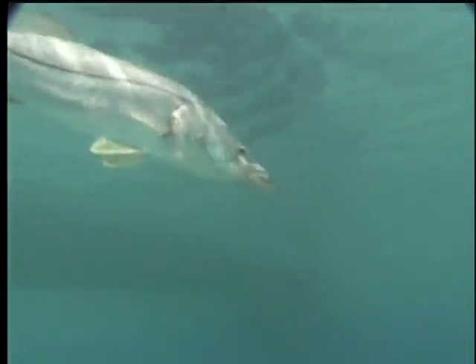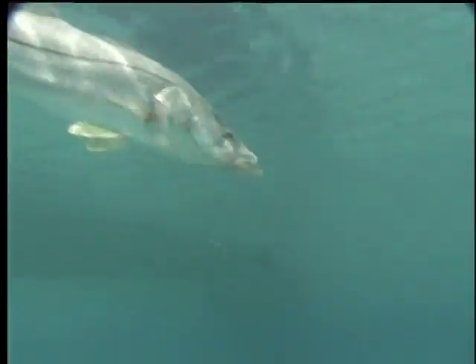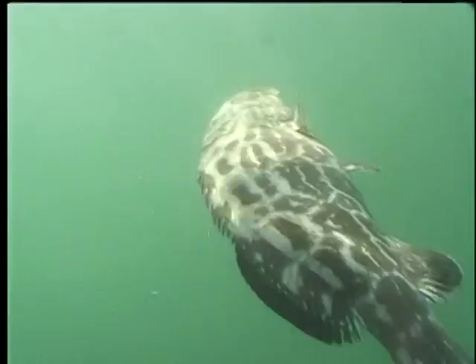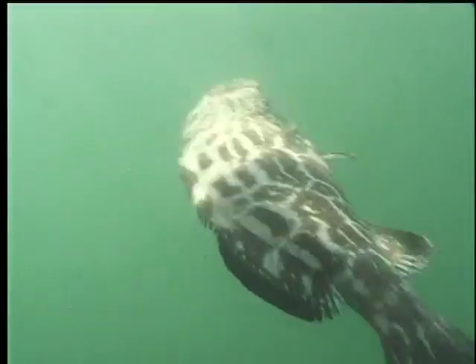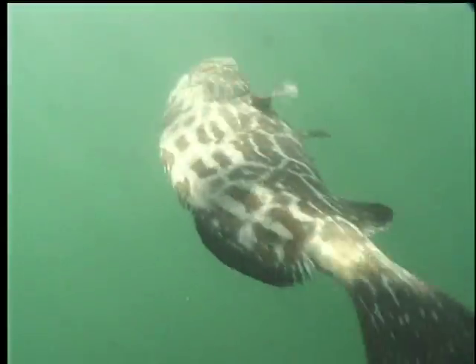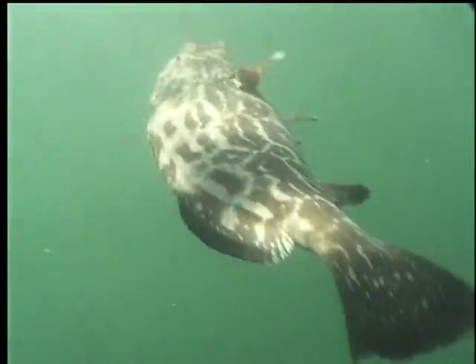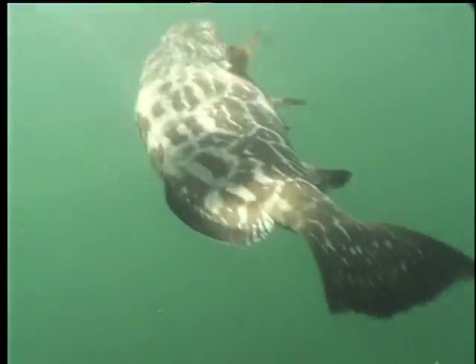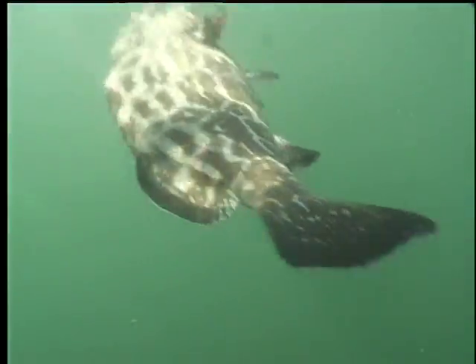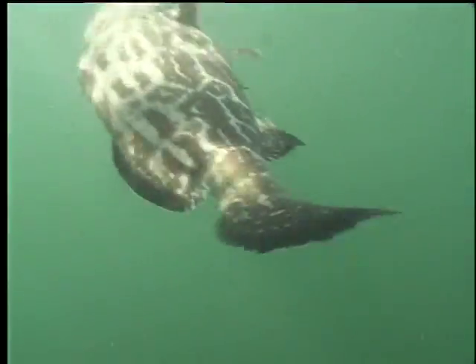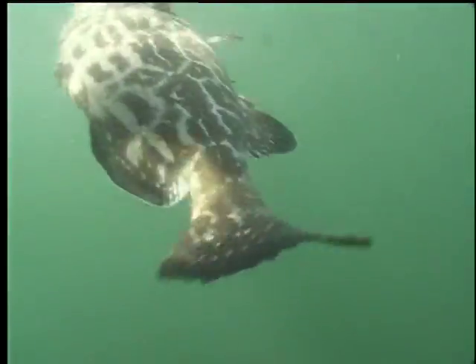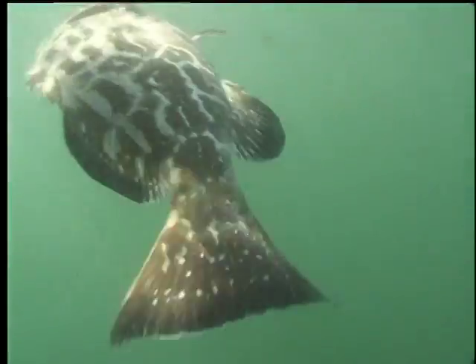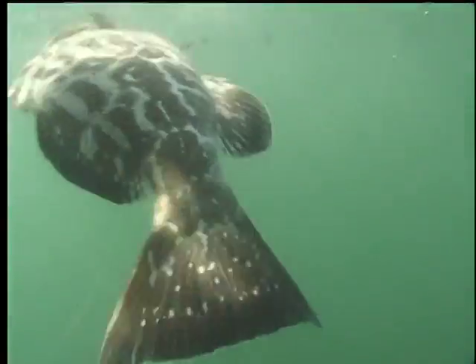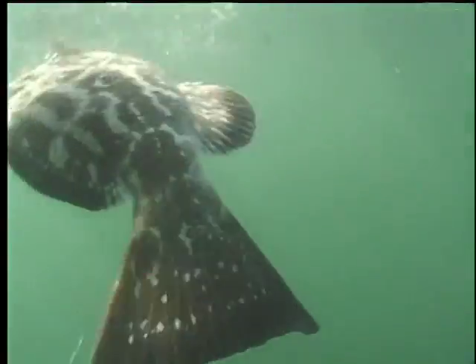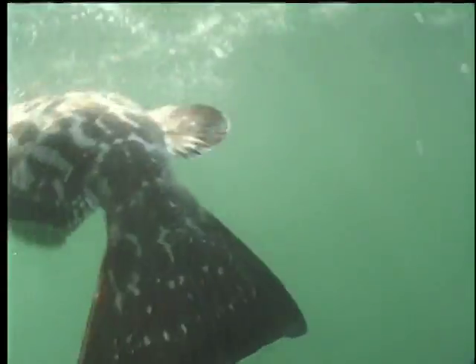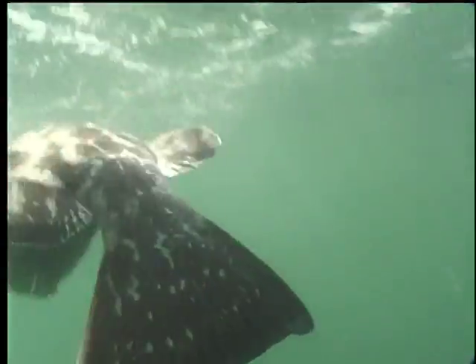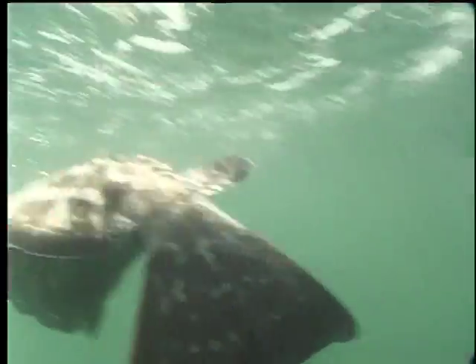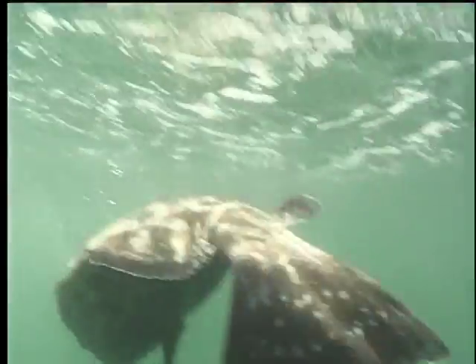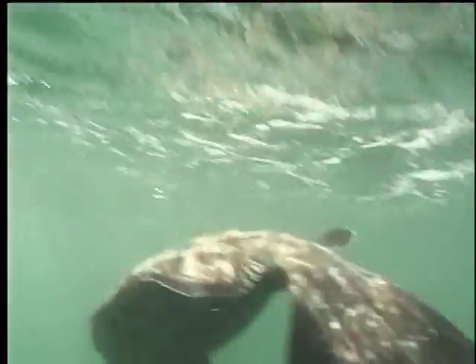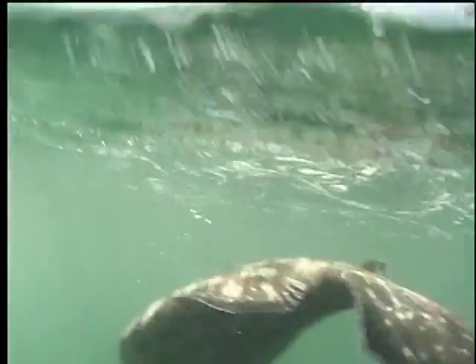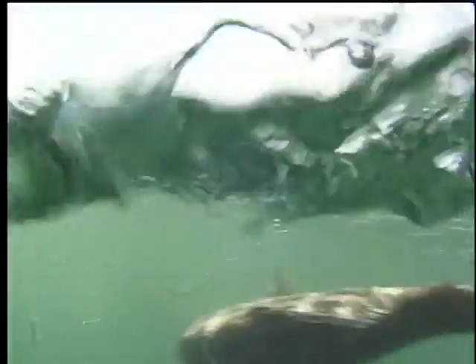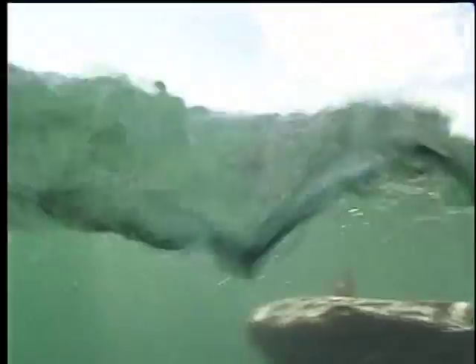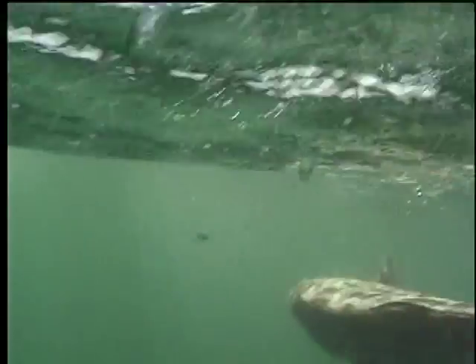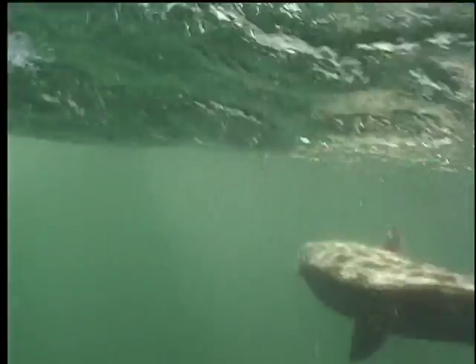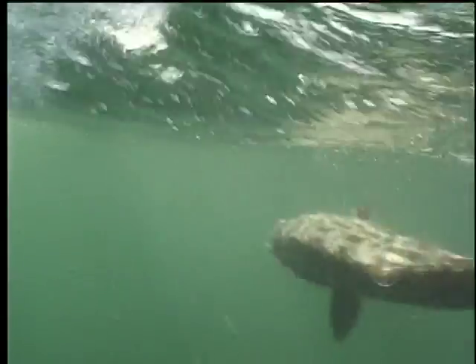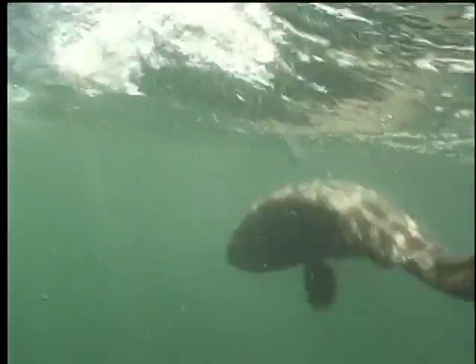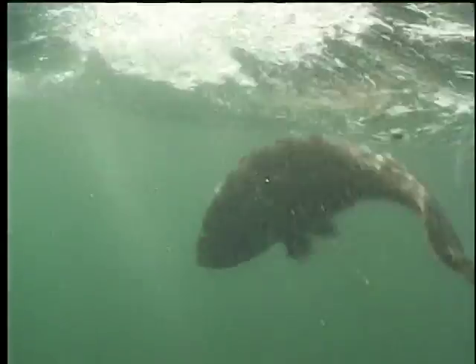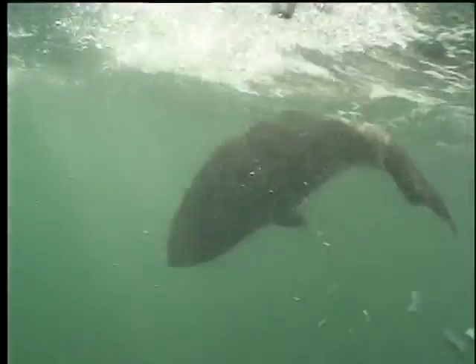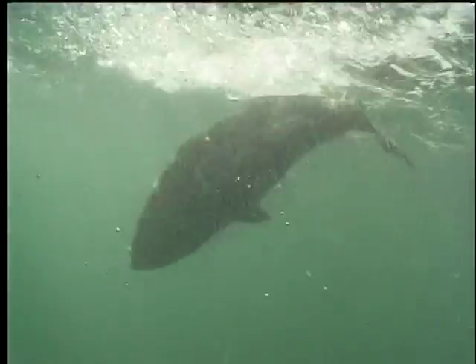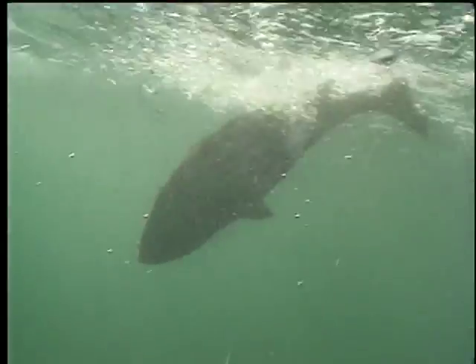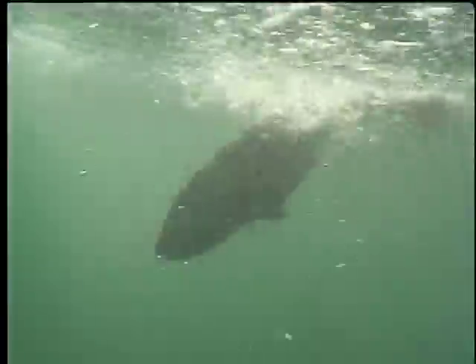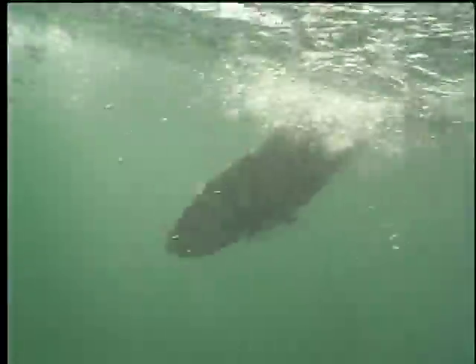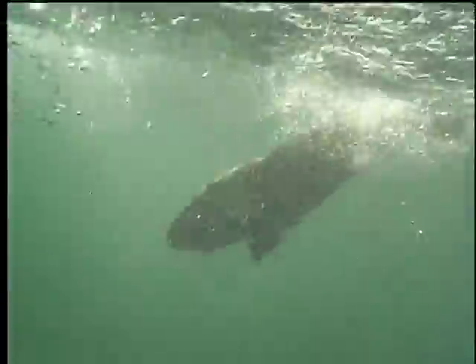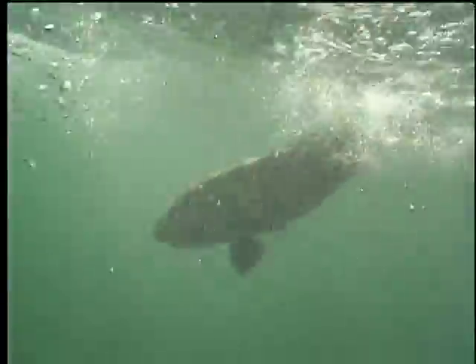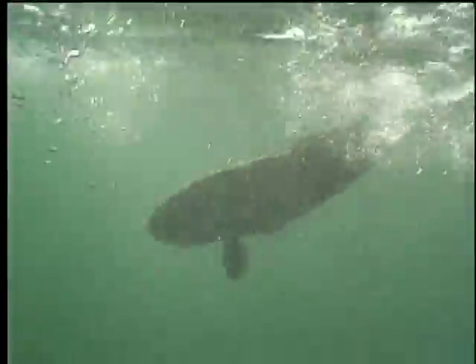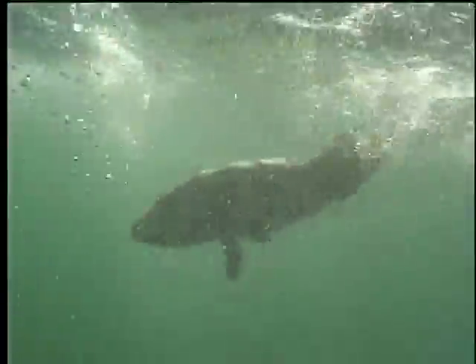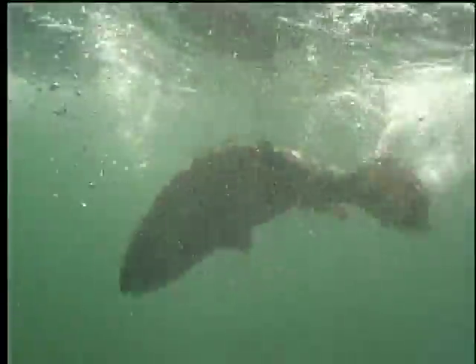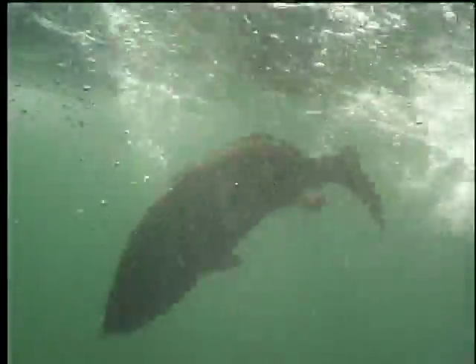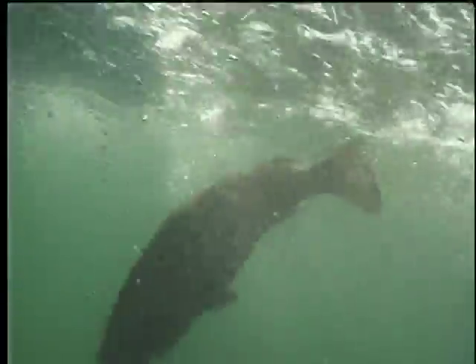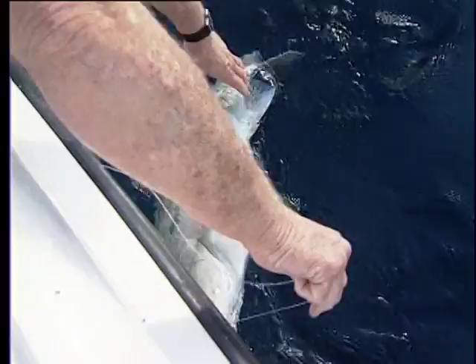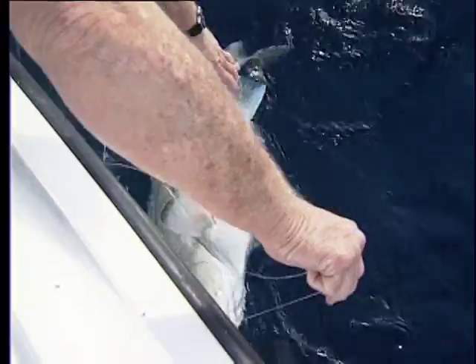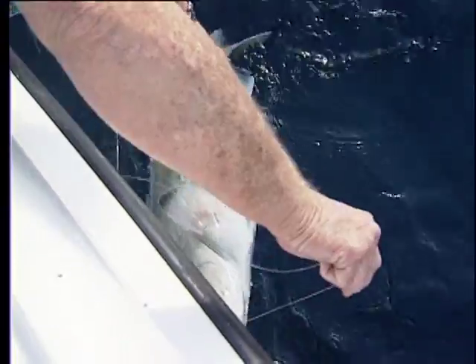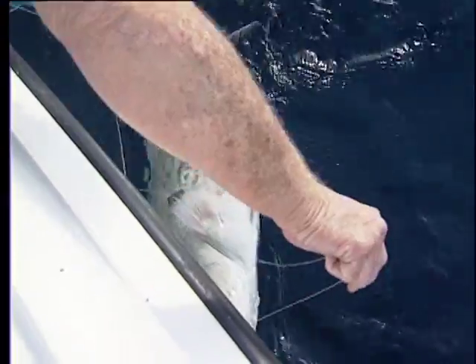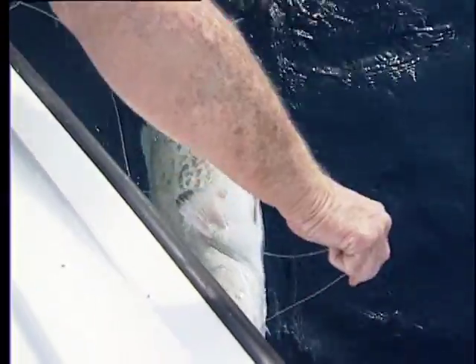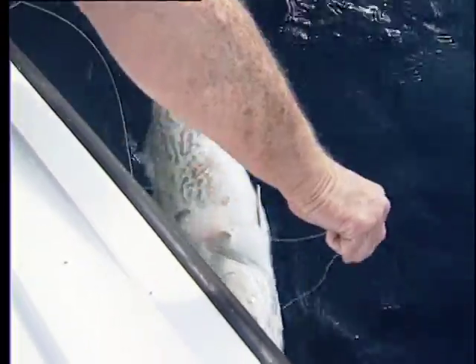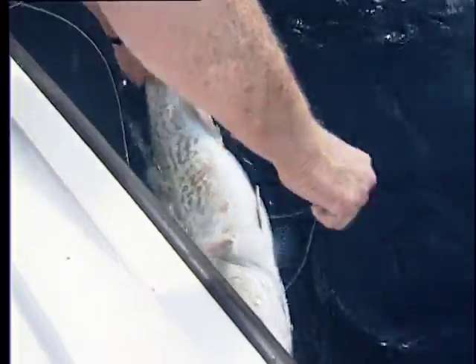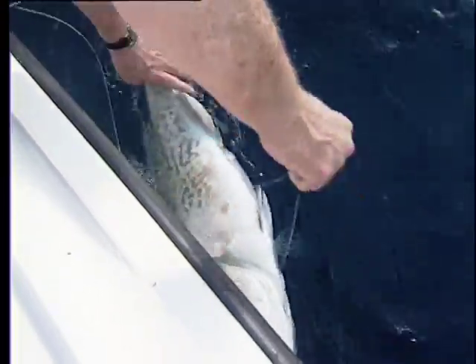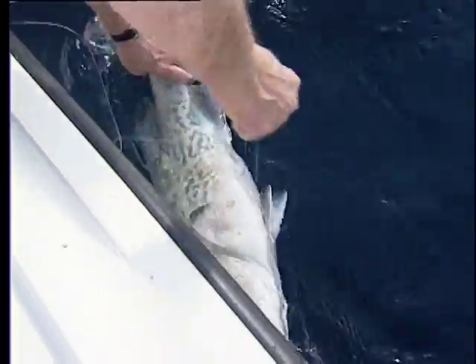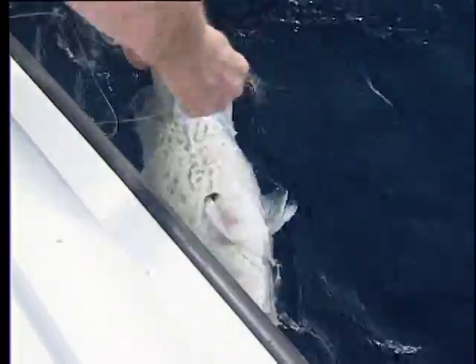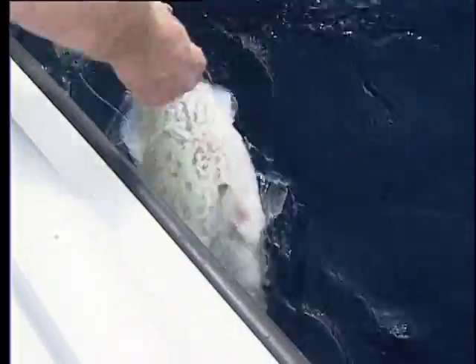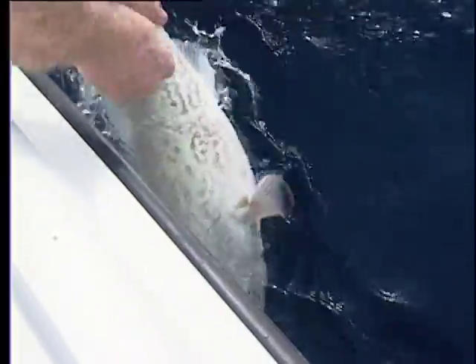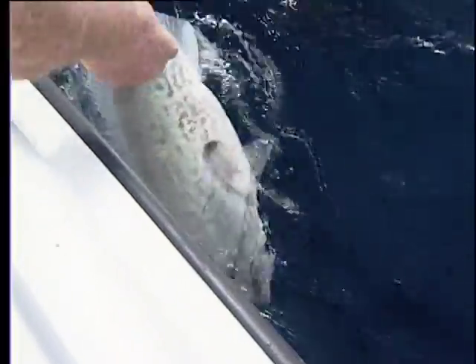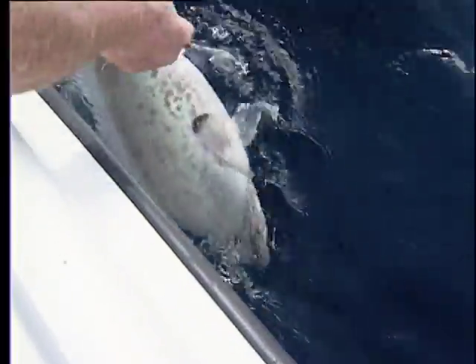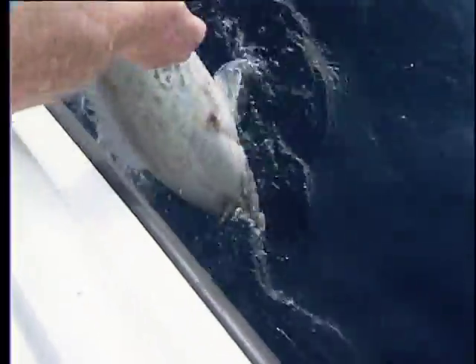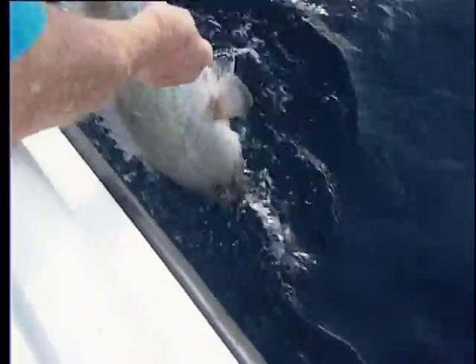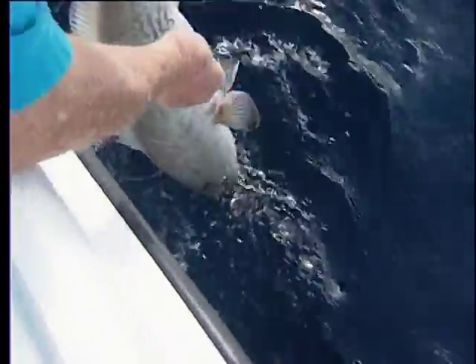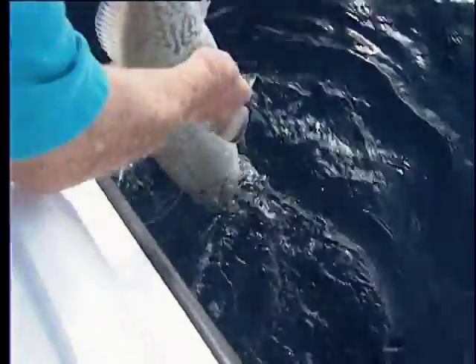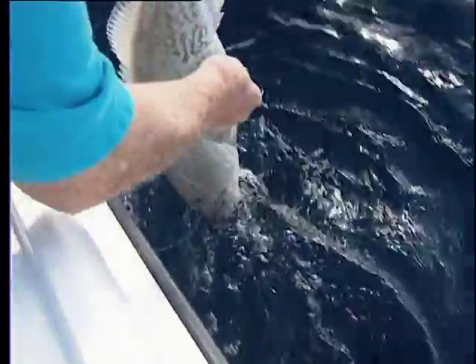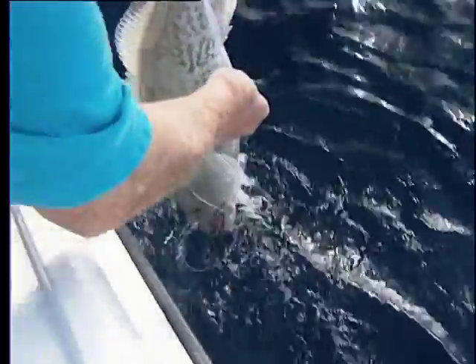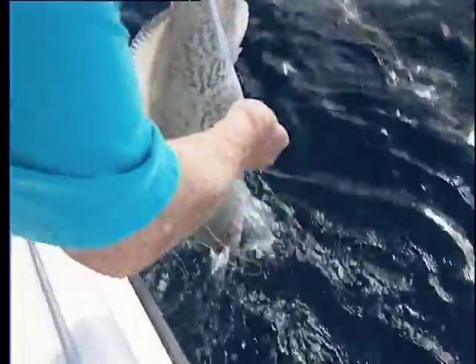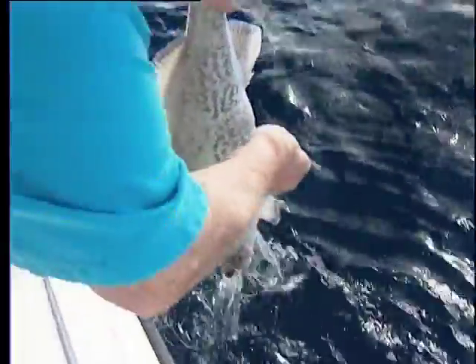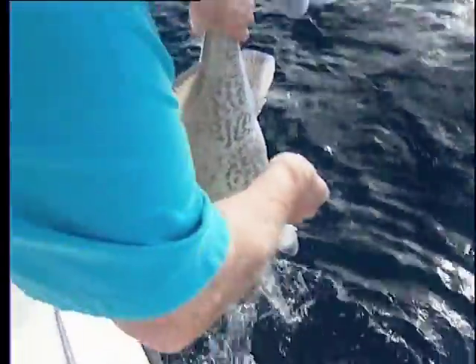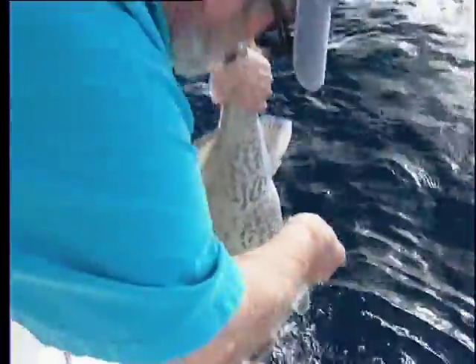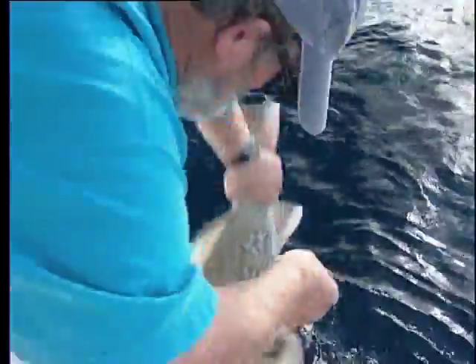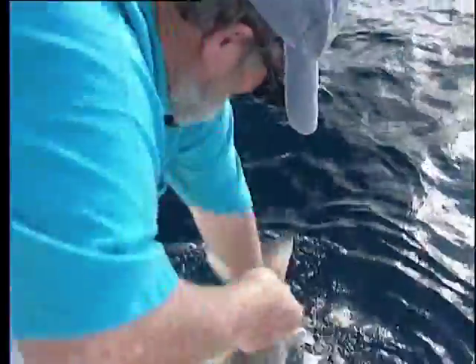If a released fish floats back to the surface, it's worth the effort to recover it and try to resuscitate it again.